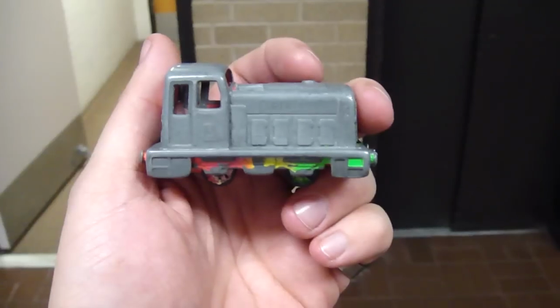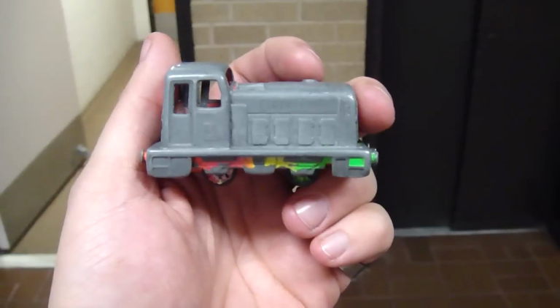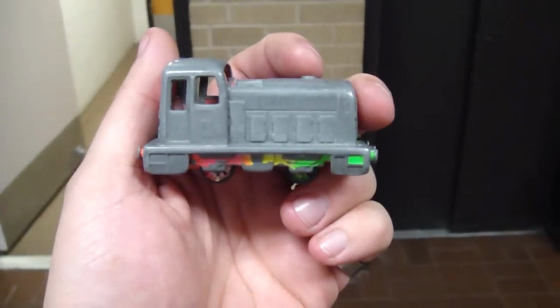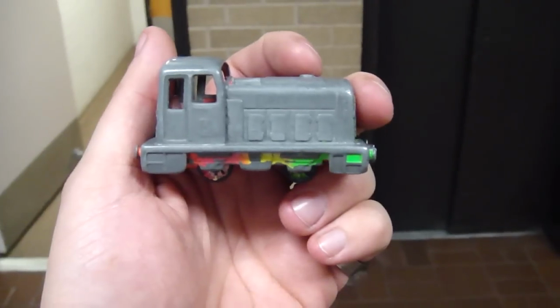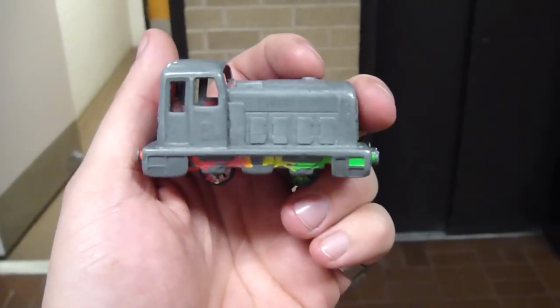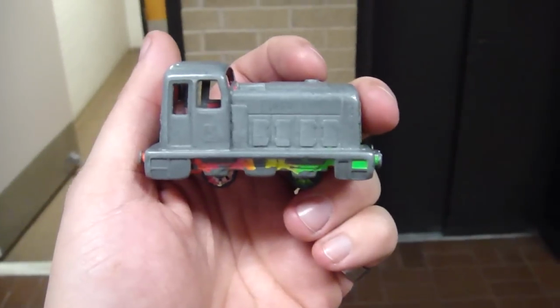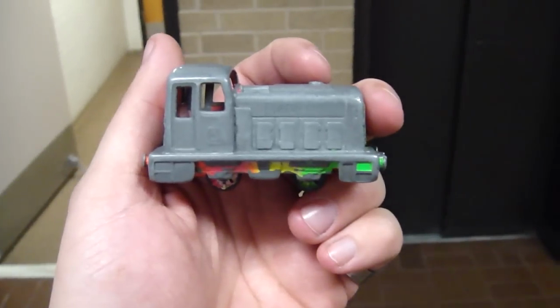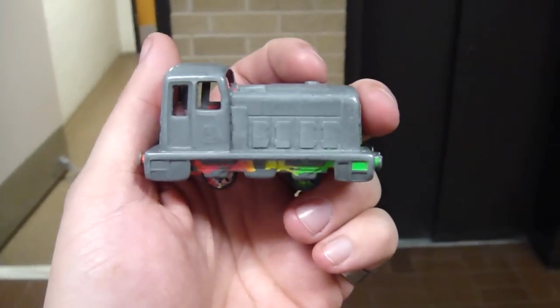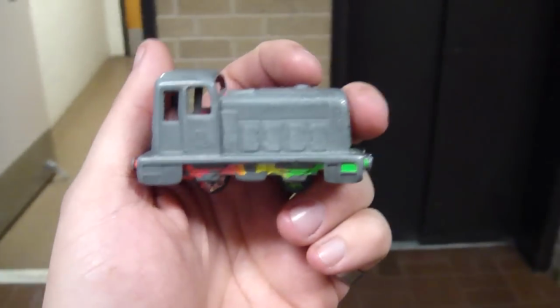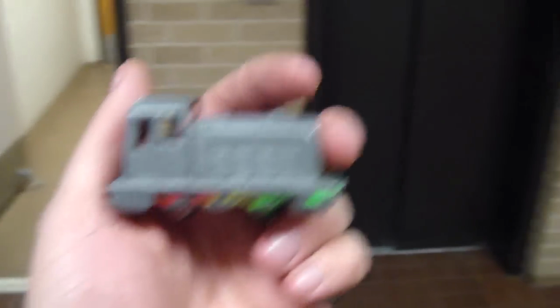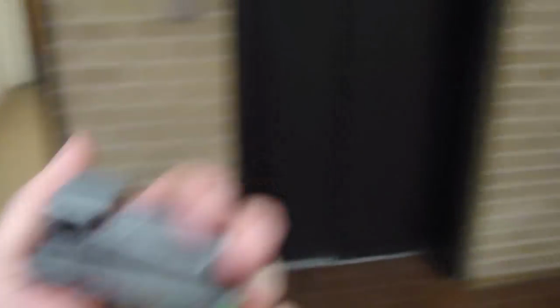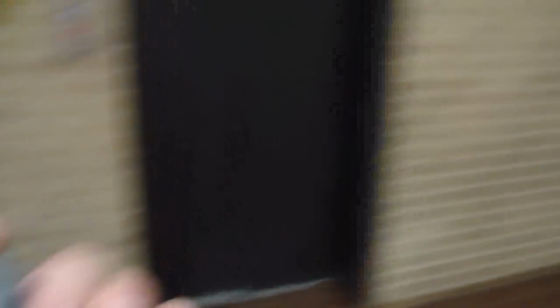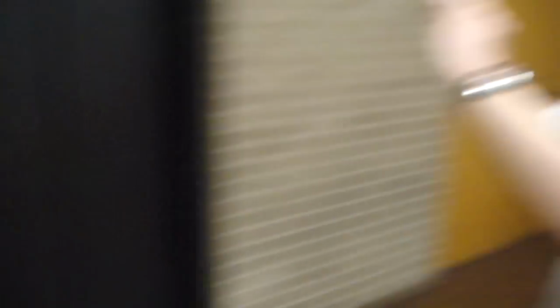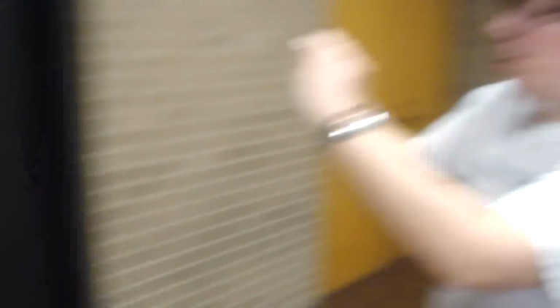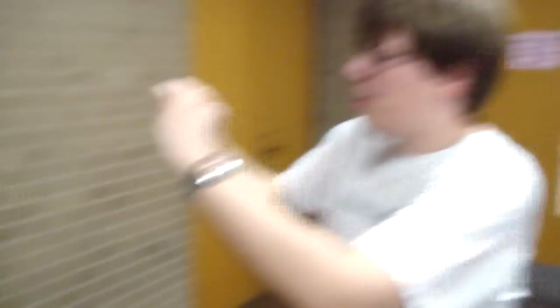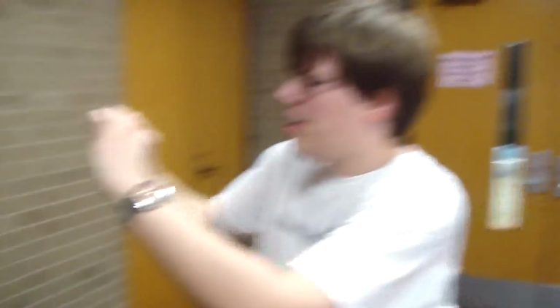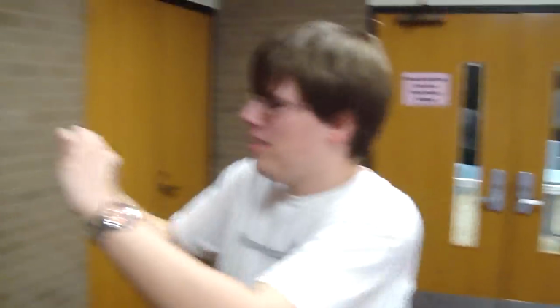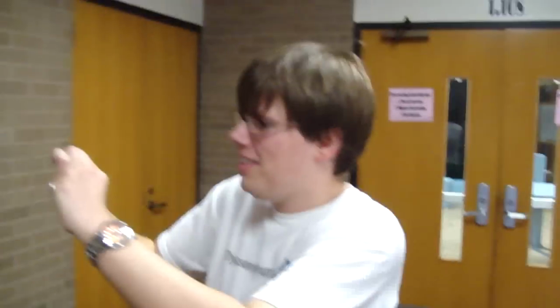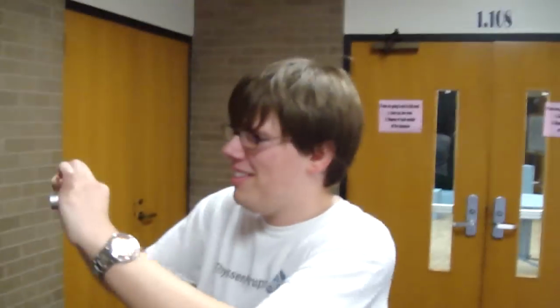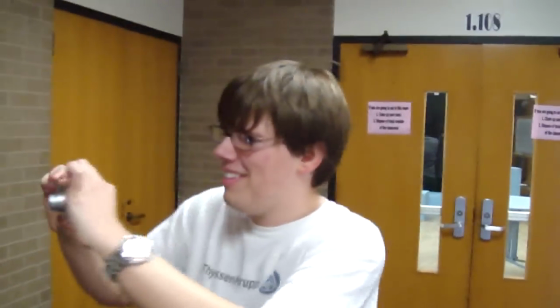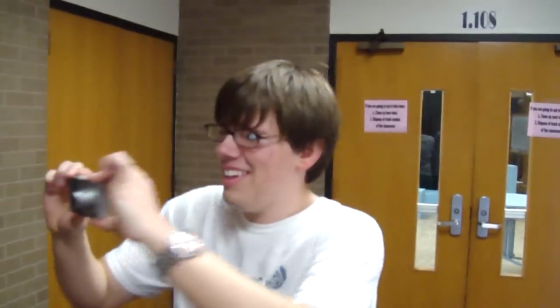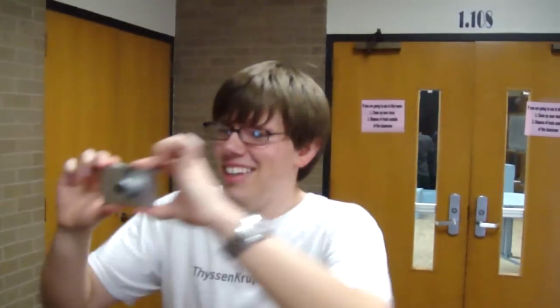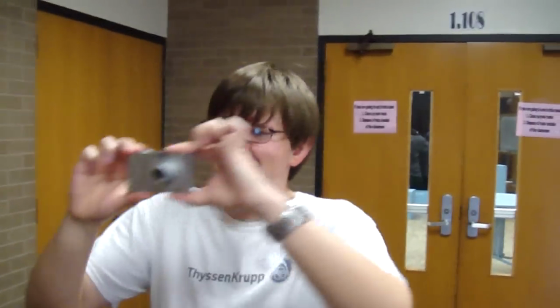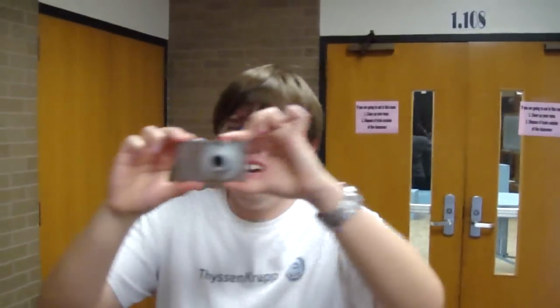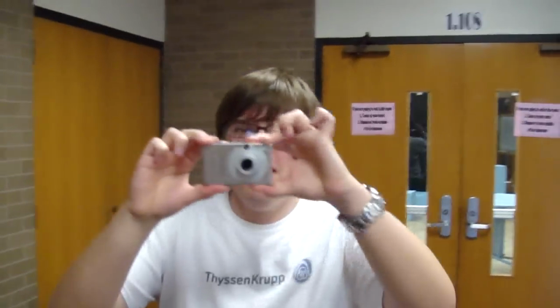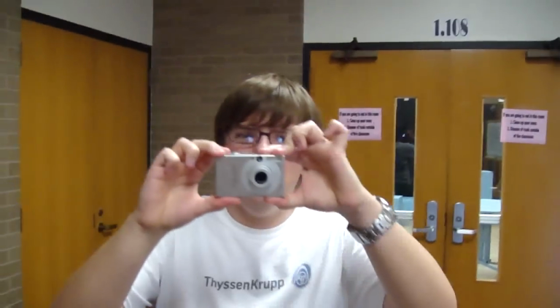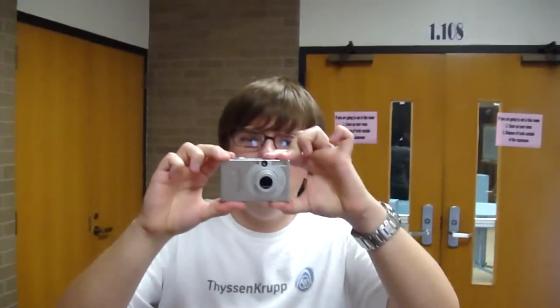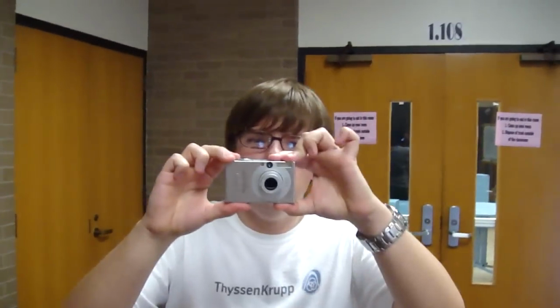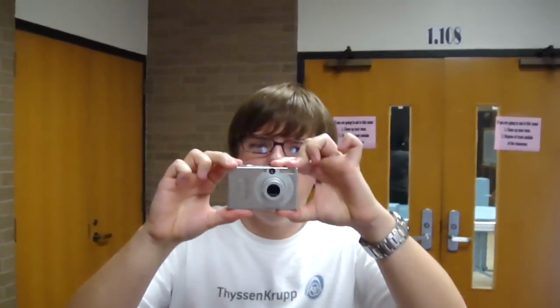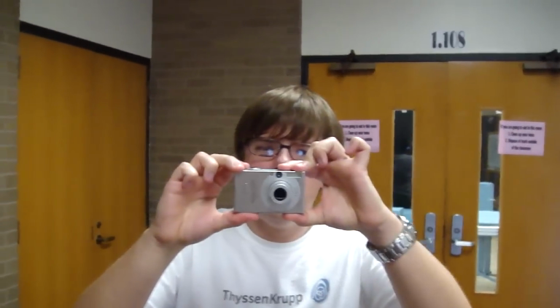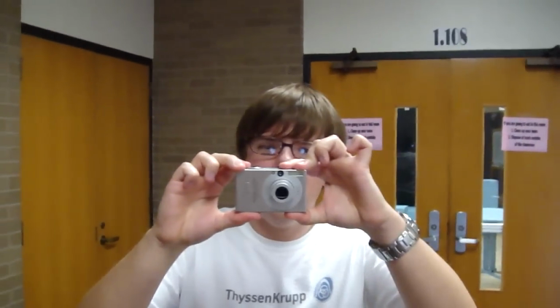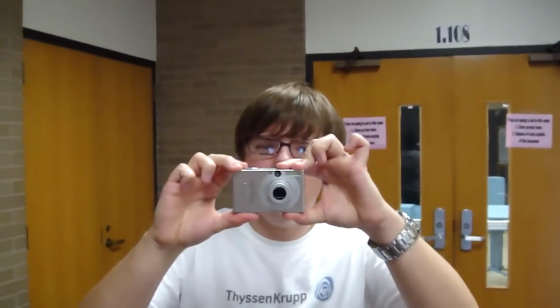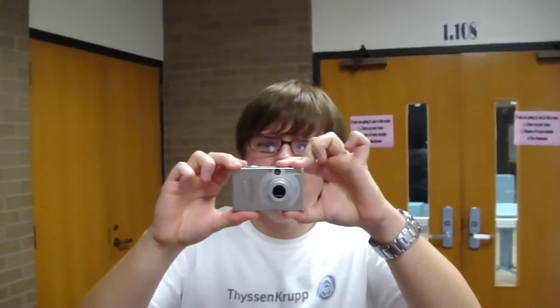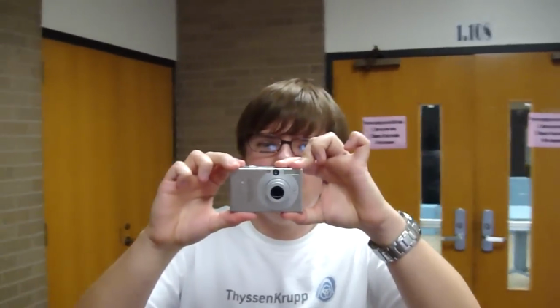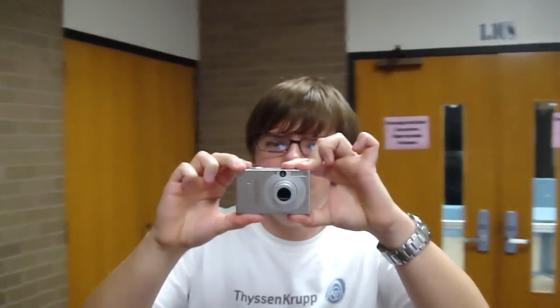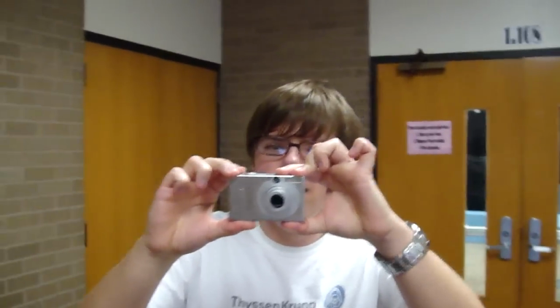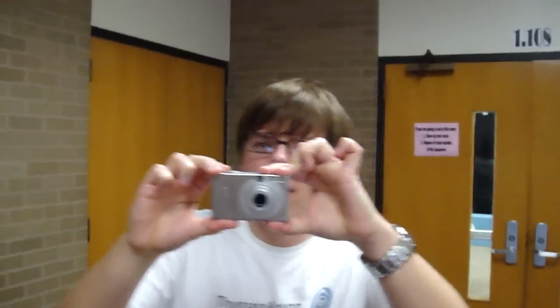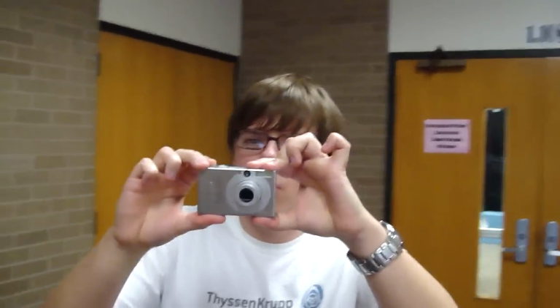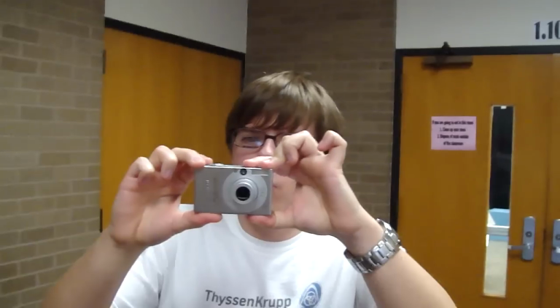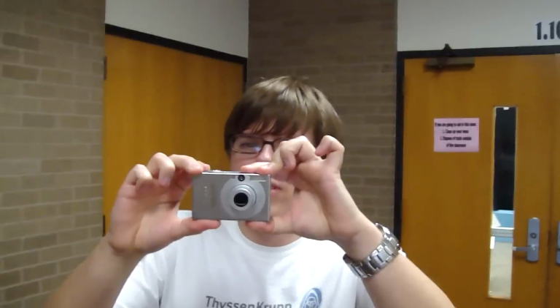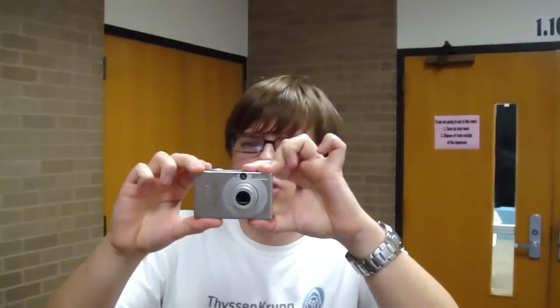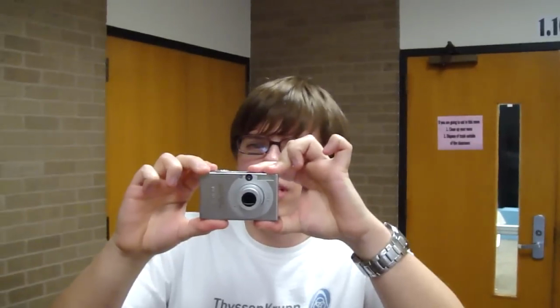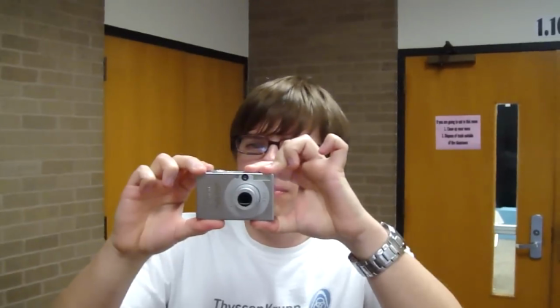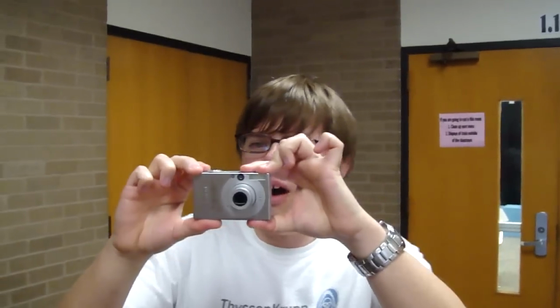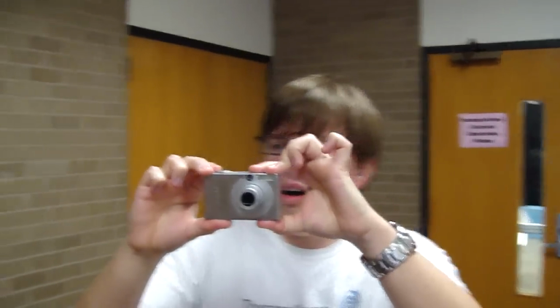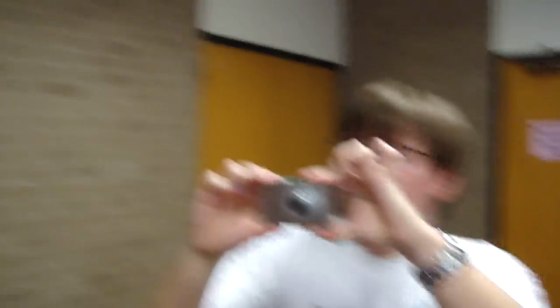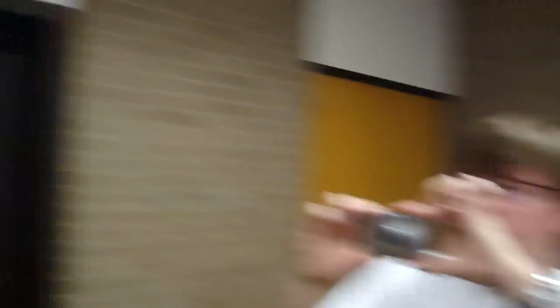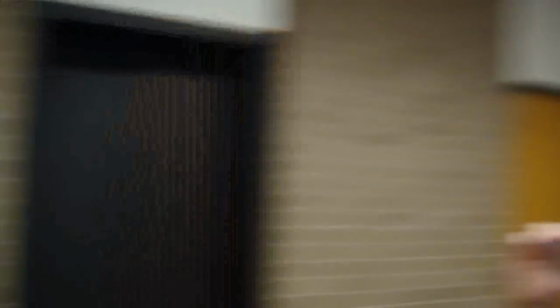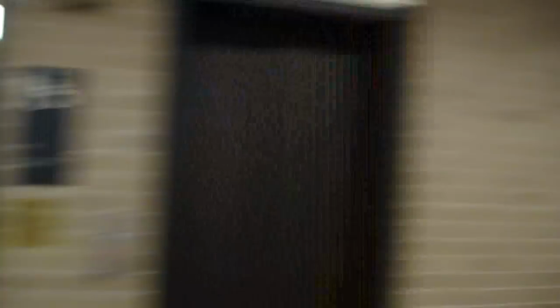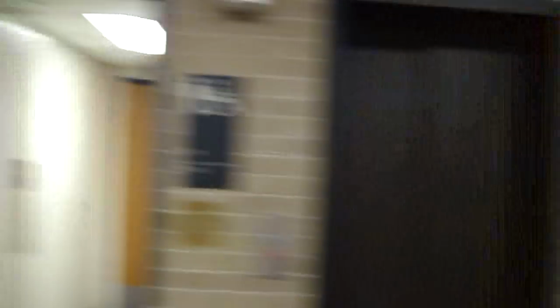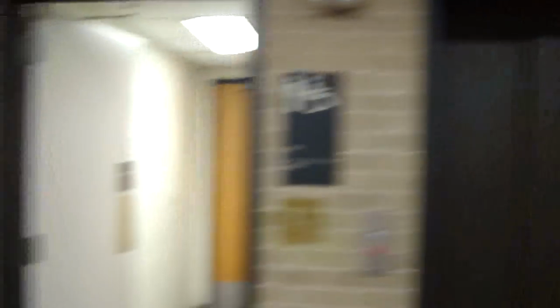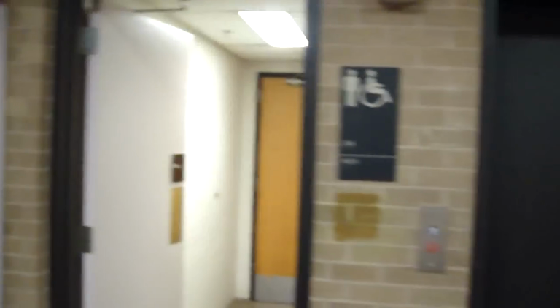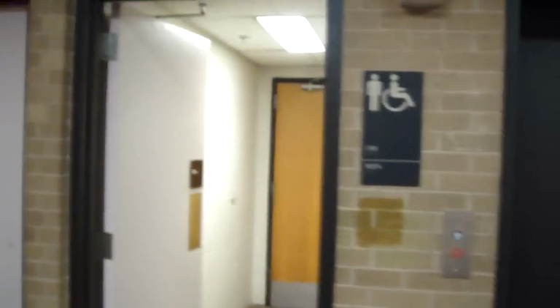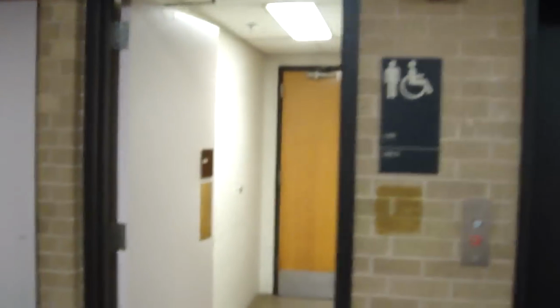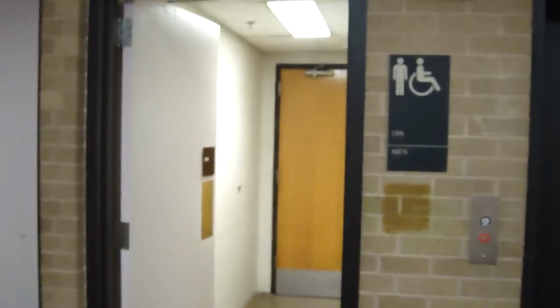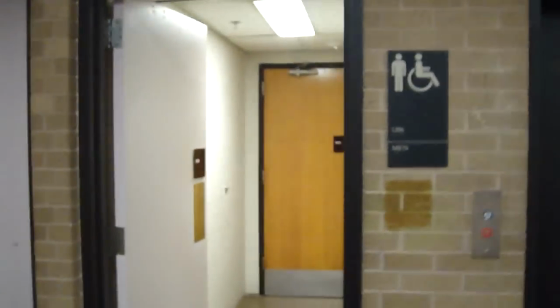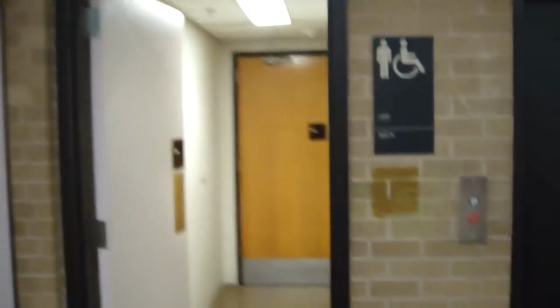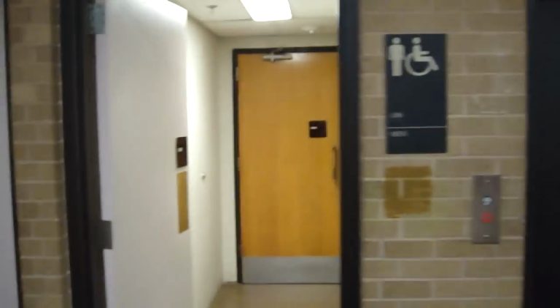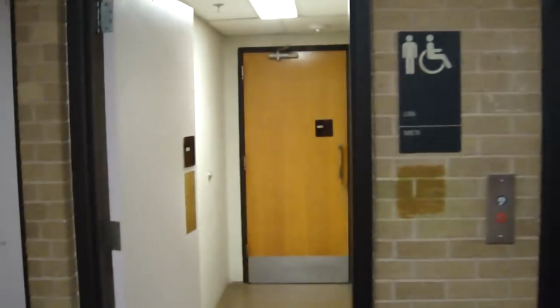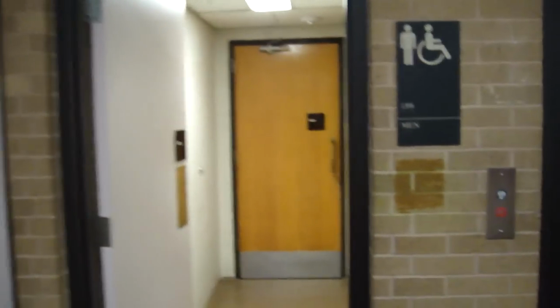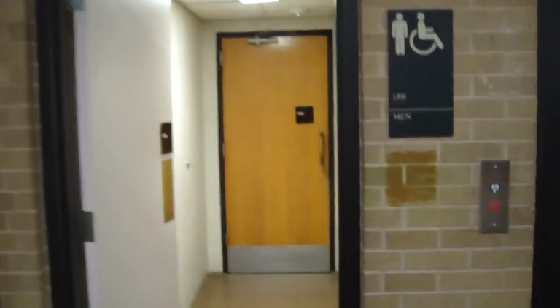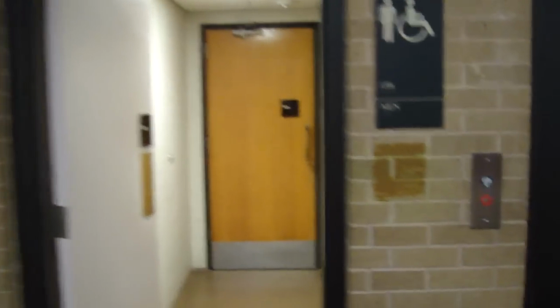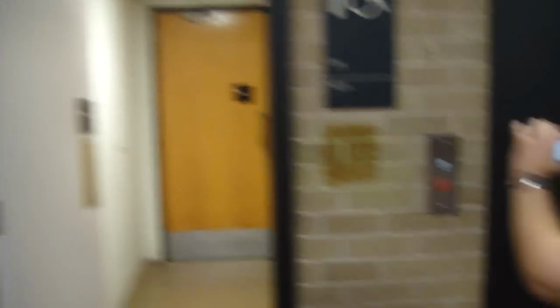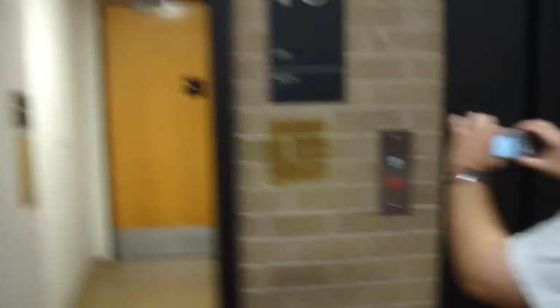This is the elevator at the Drama Building, UT Austin Winship Hall in Austin. It's right next to the restroom.